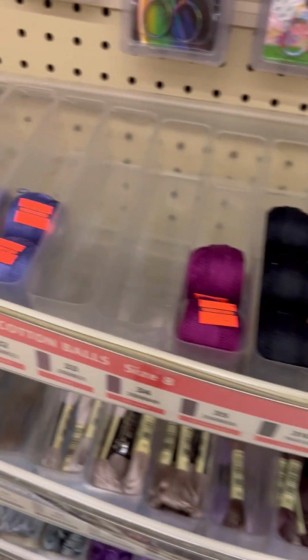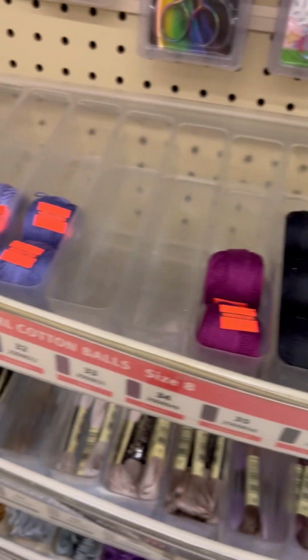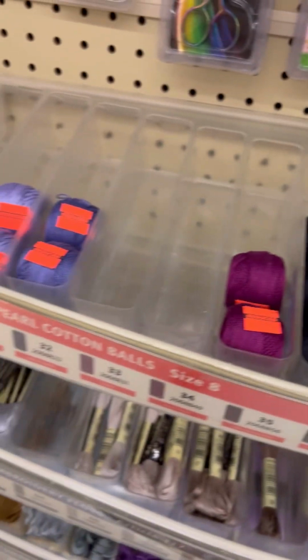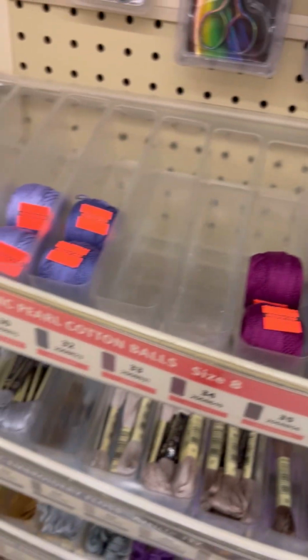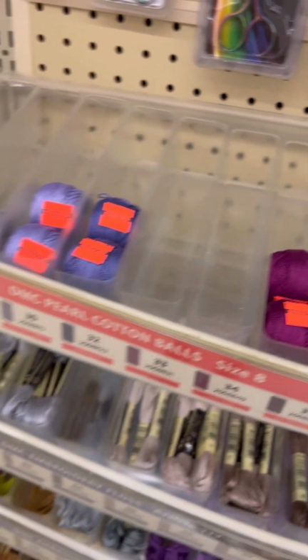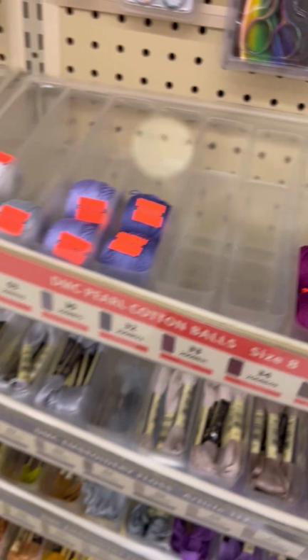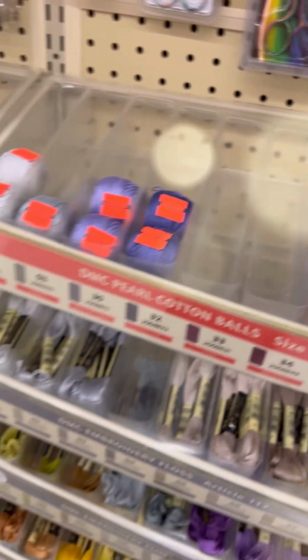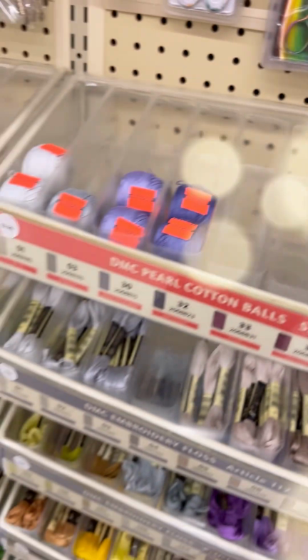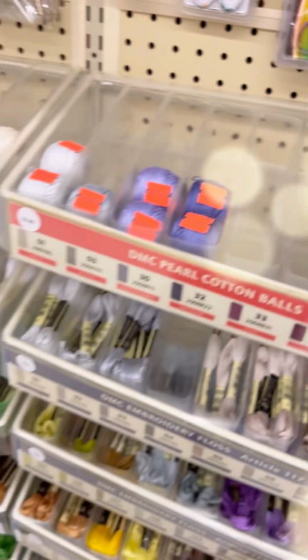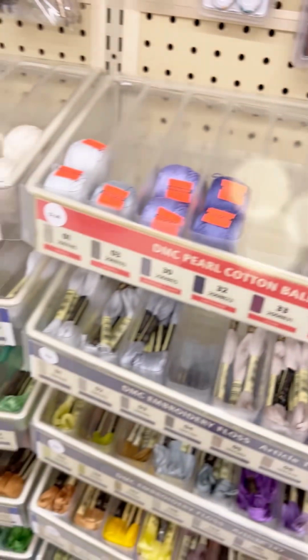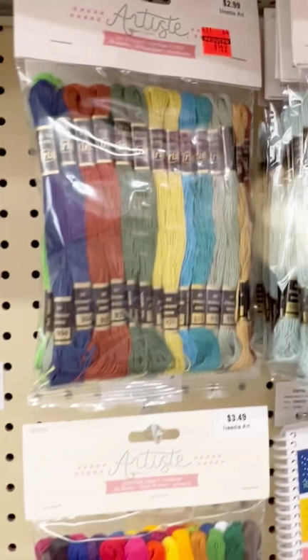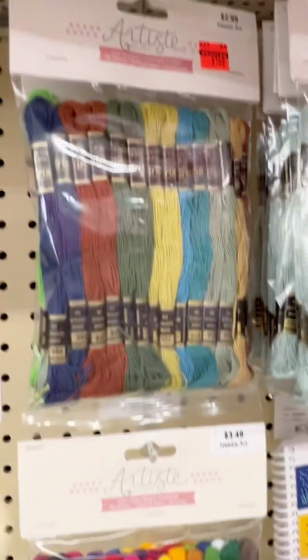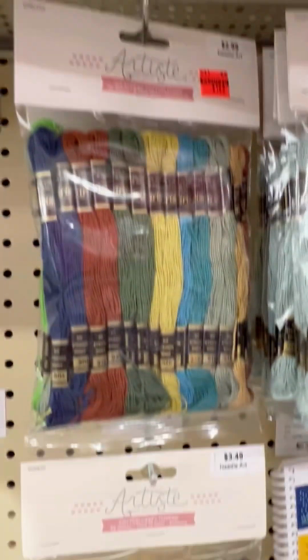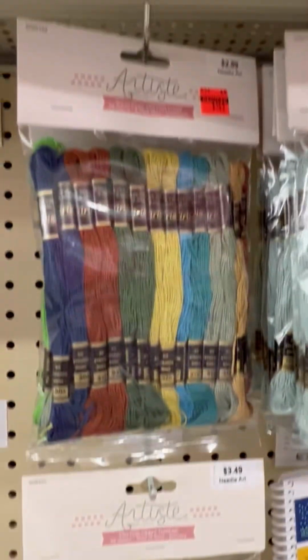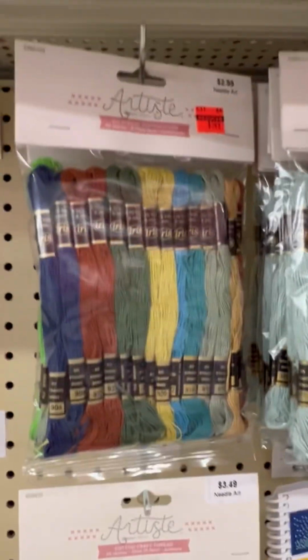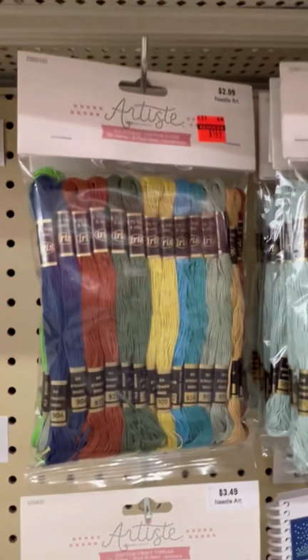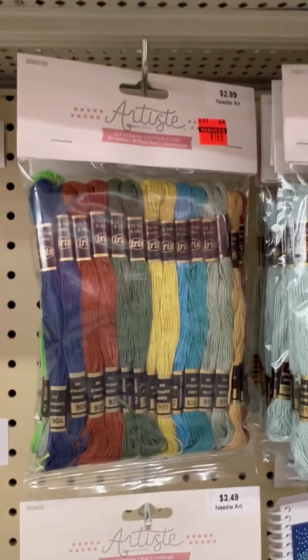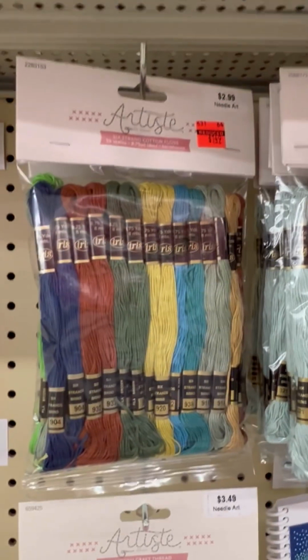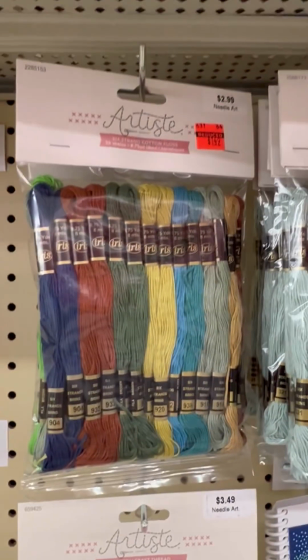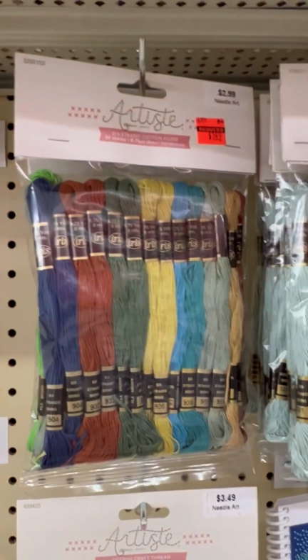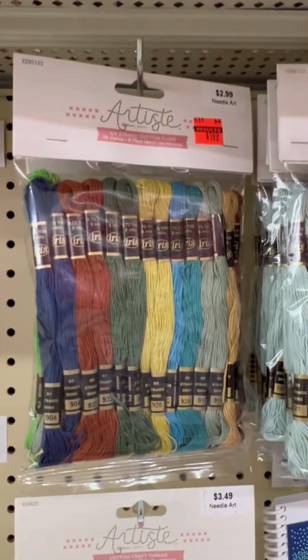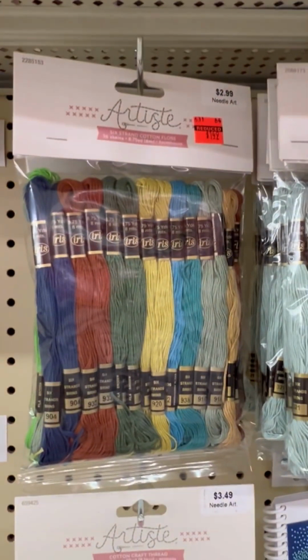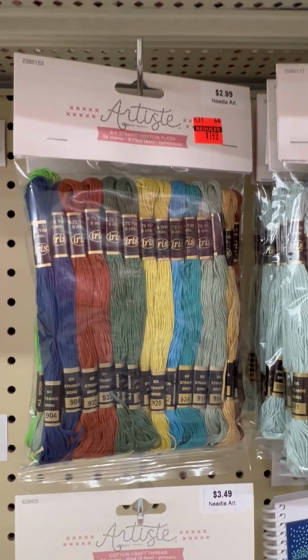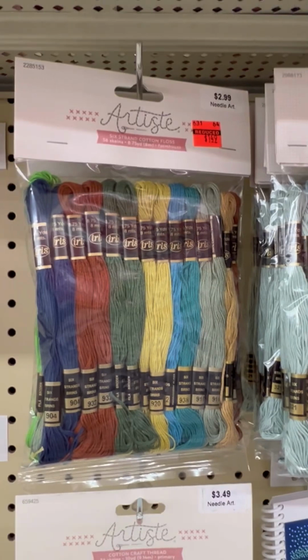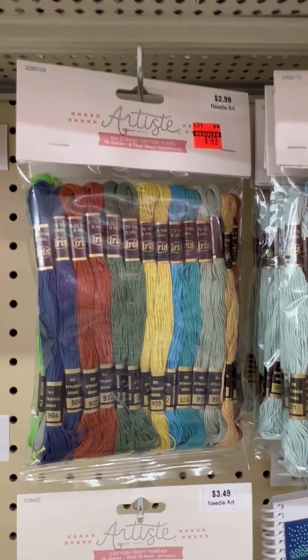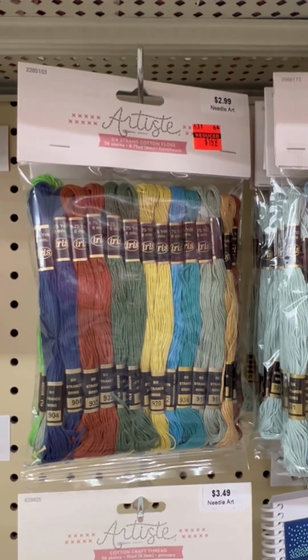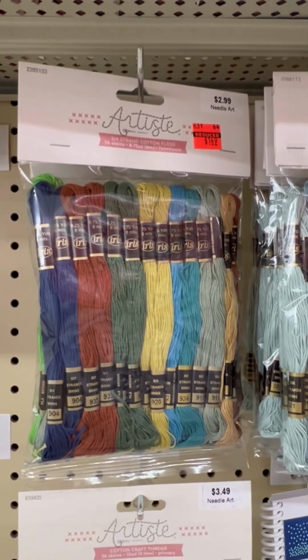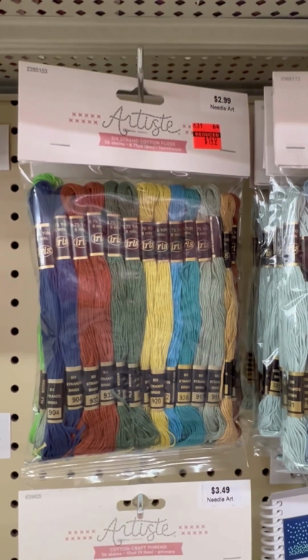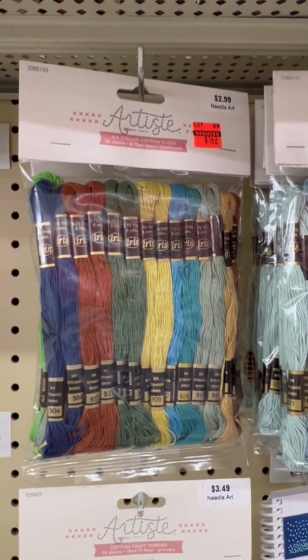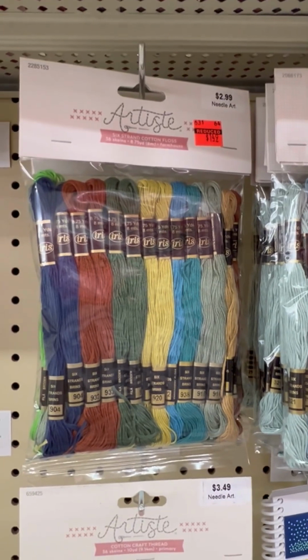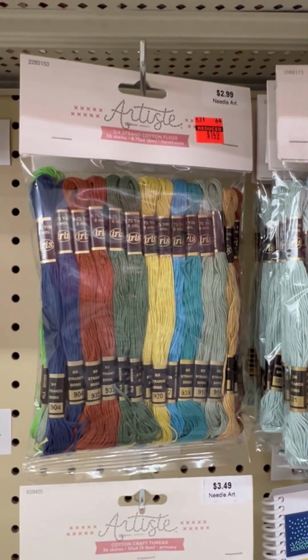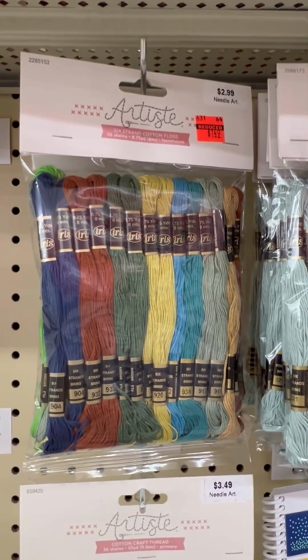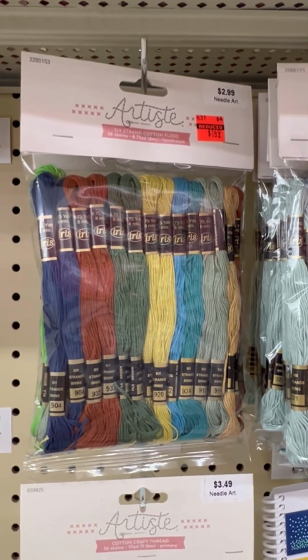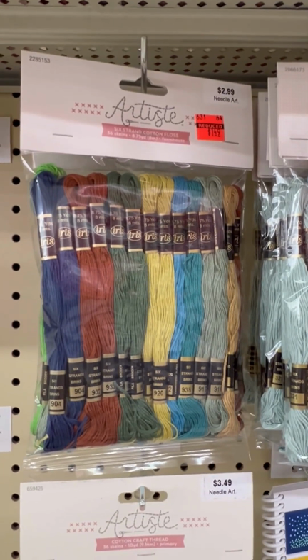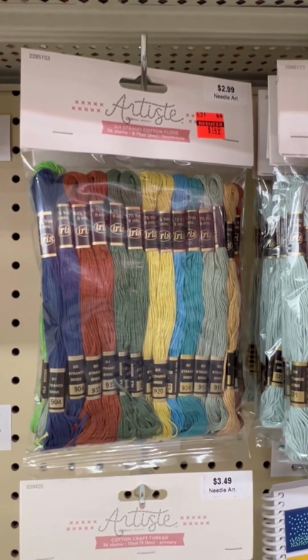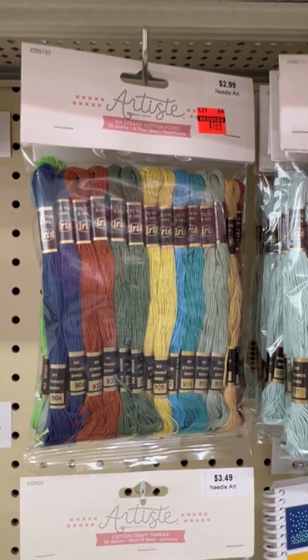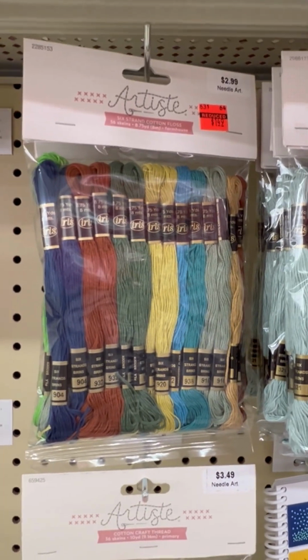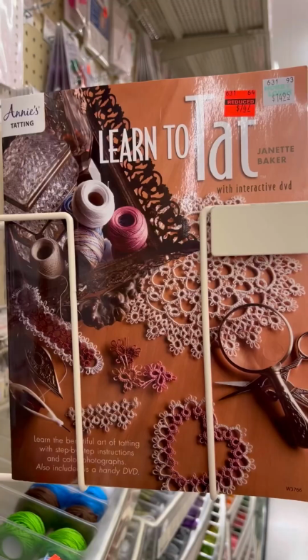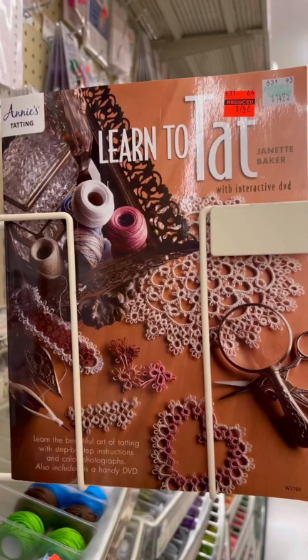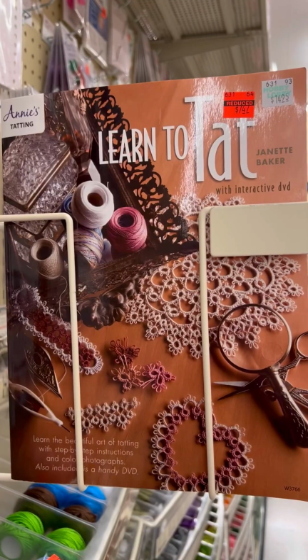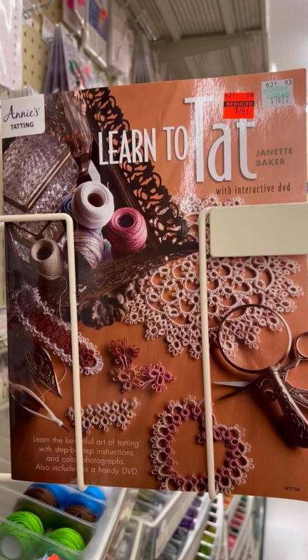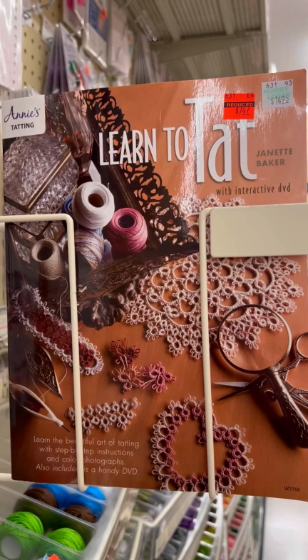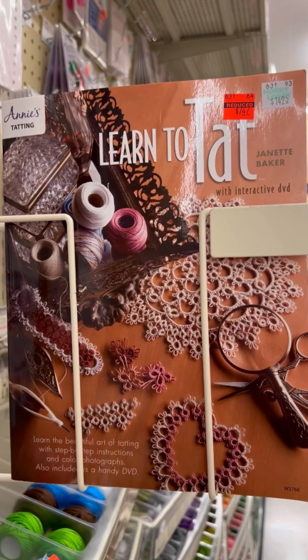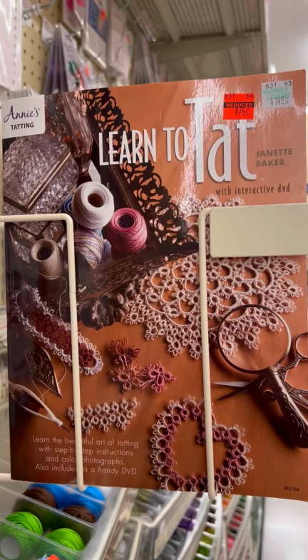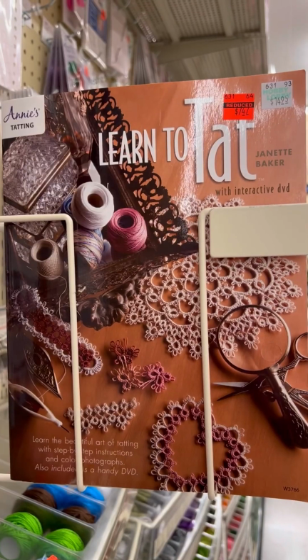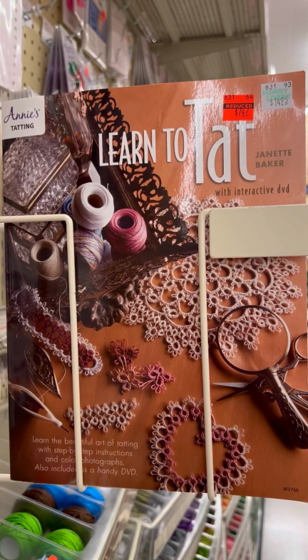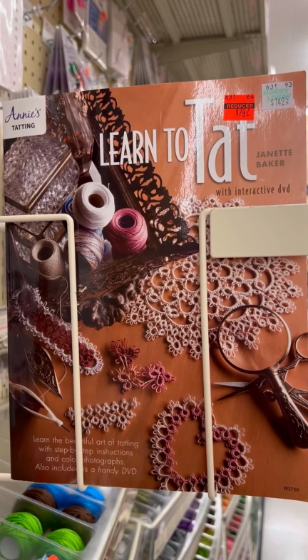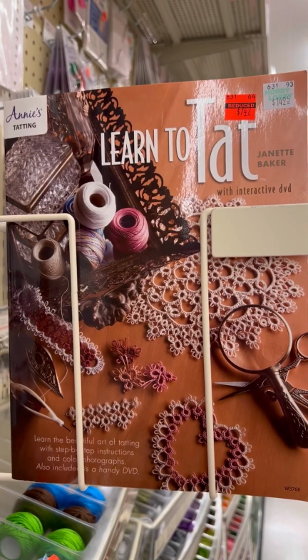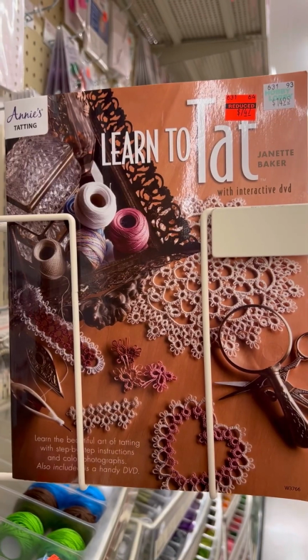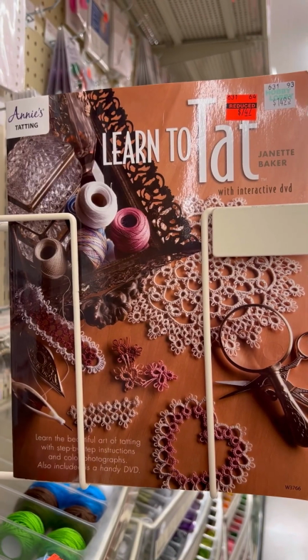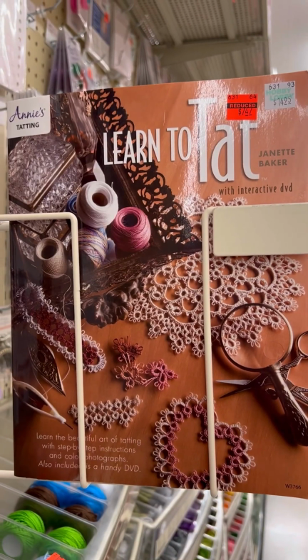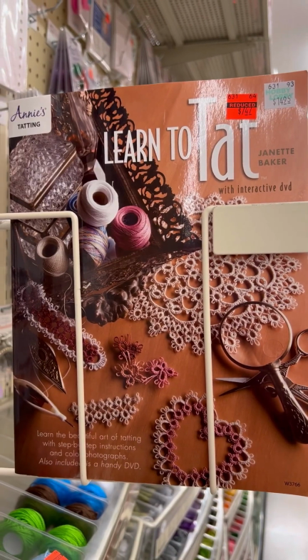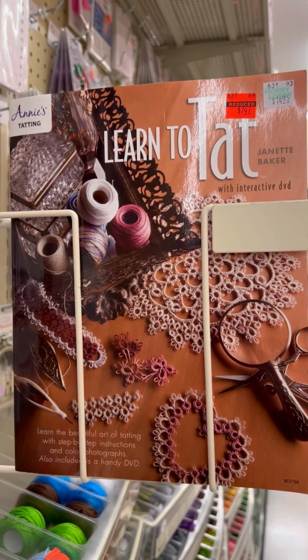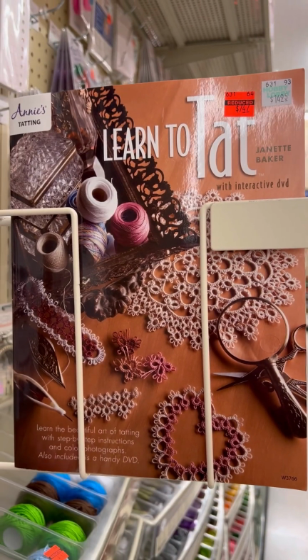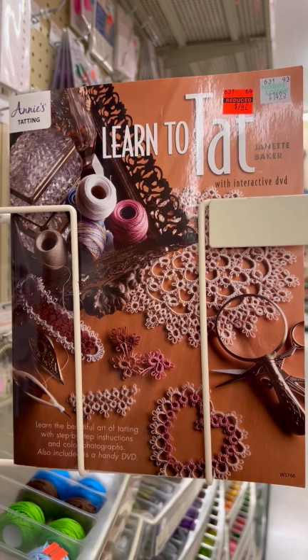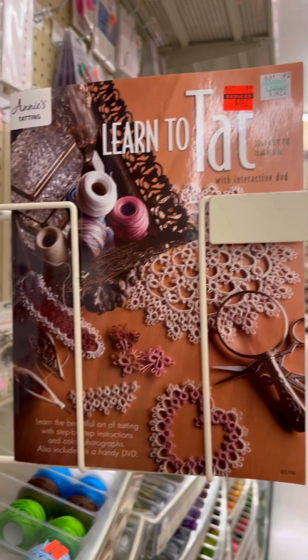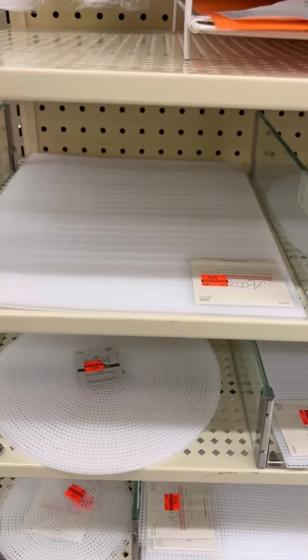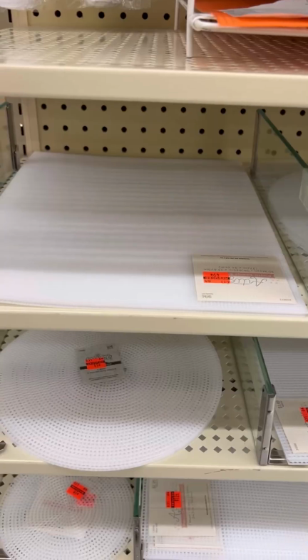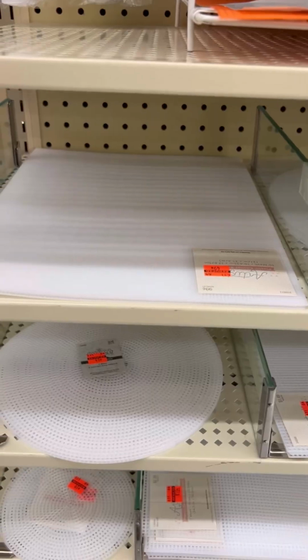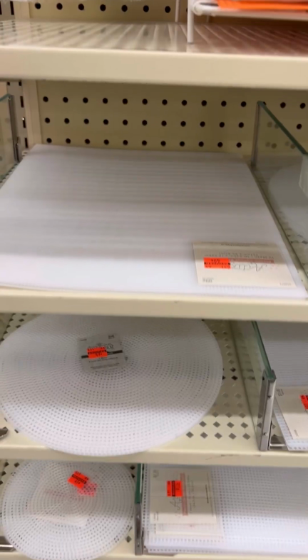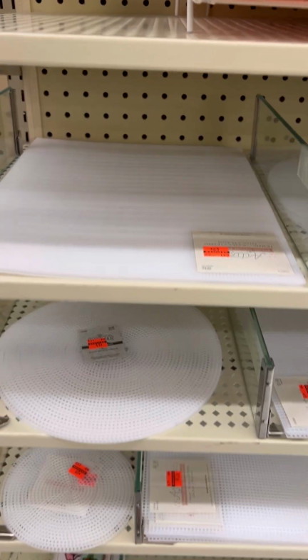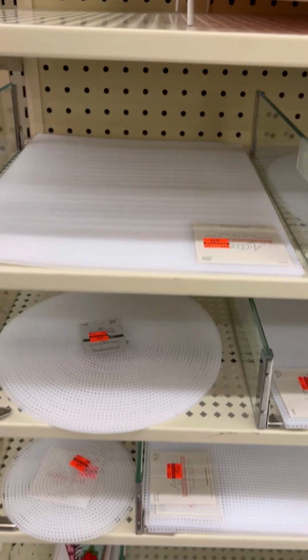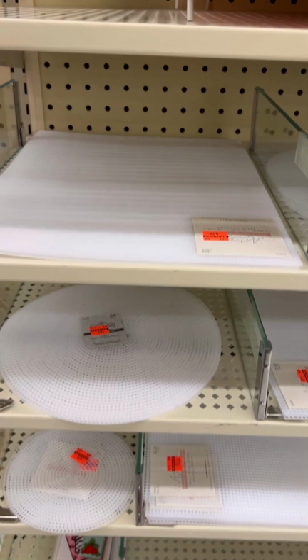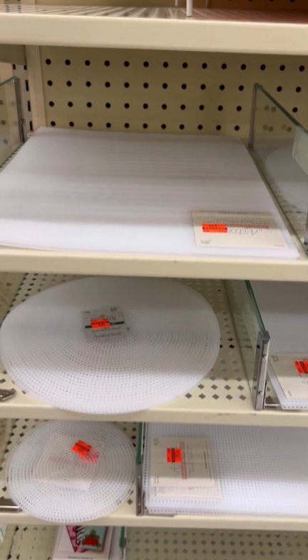Not only did they have the DMC, but they also had this Artistry brand Learn to Tat. They also had a clearance book on that.